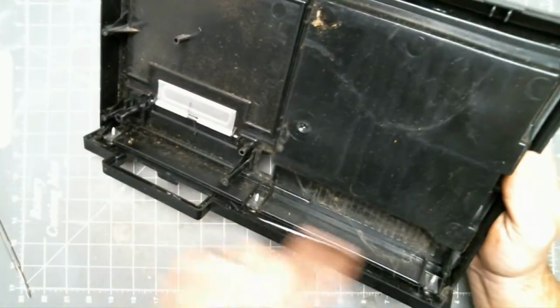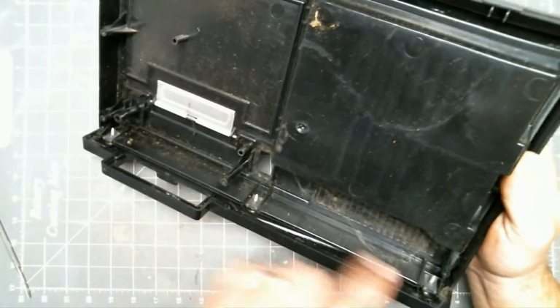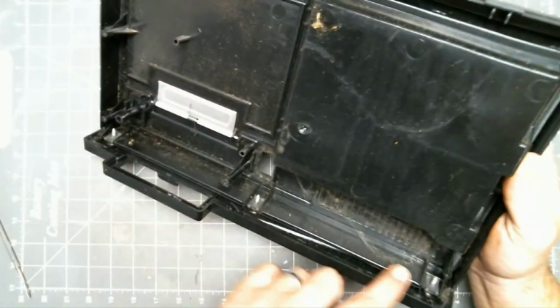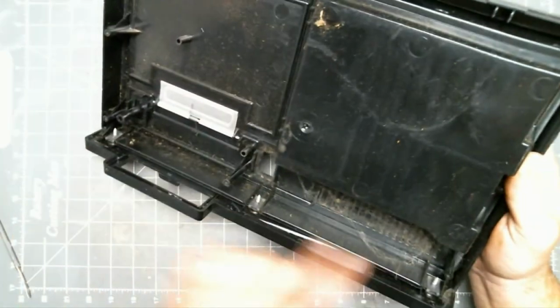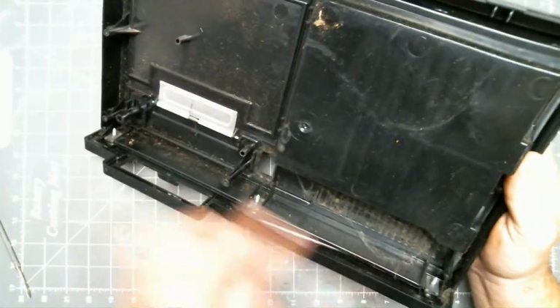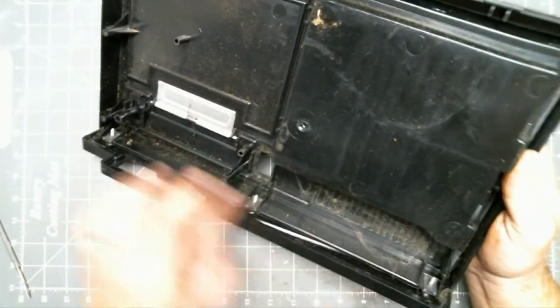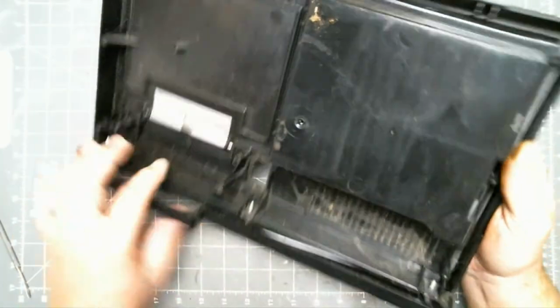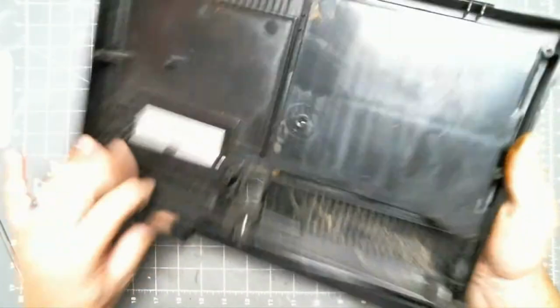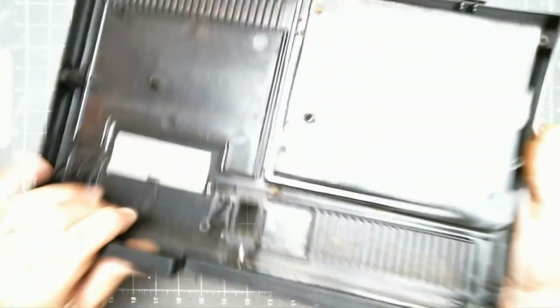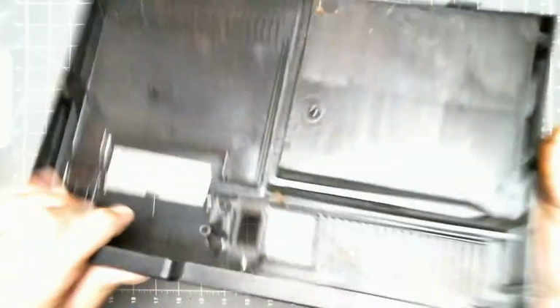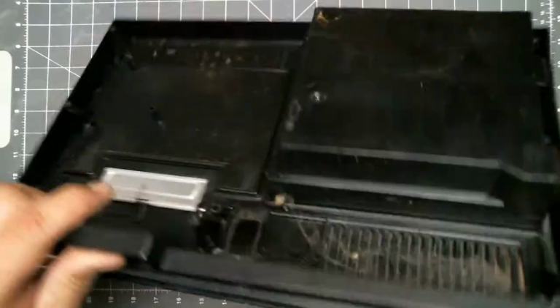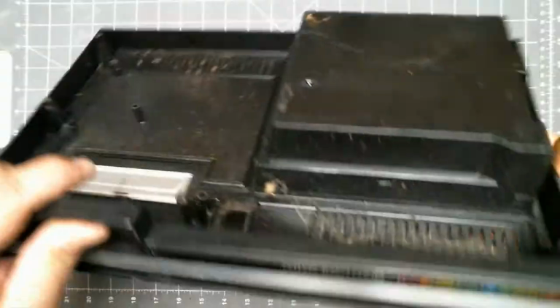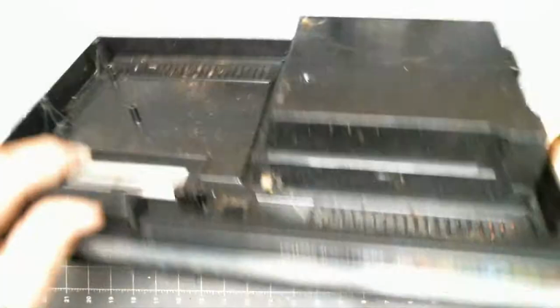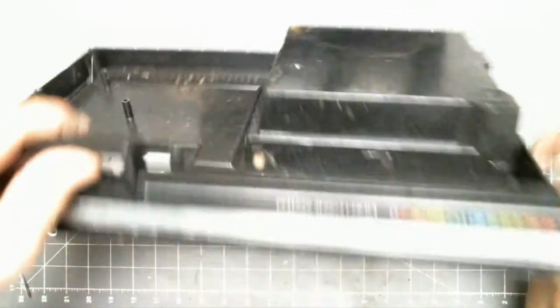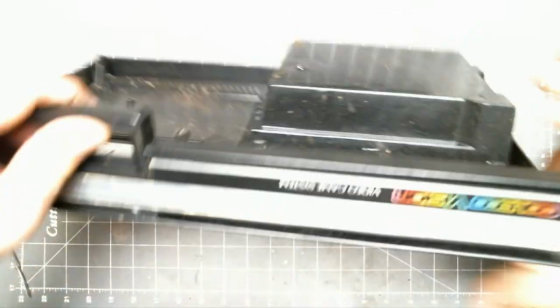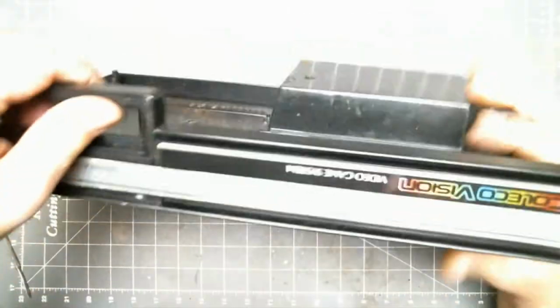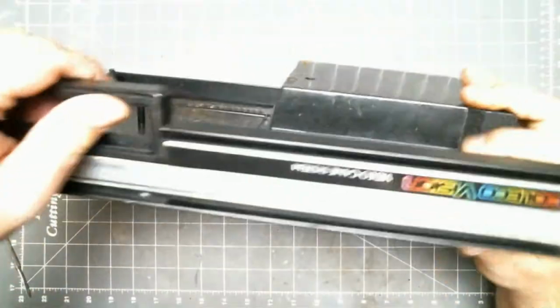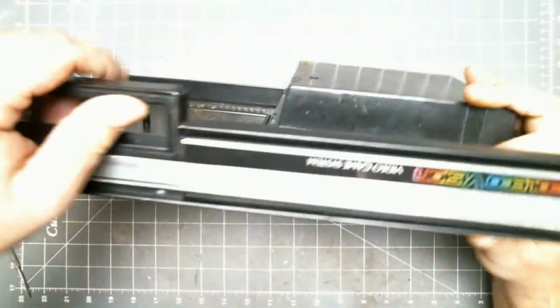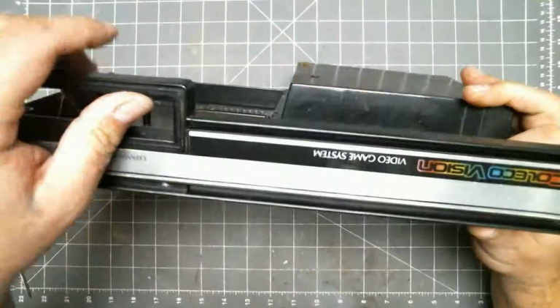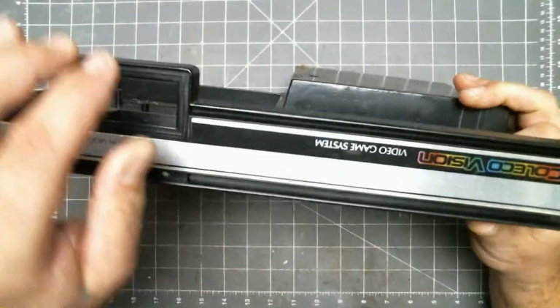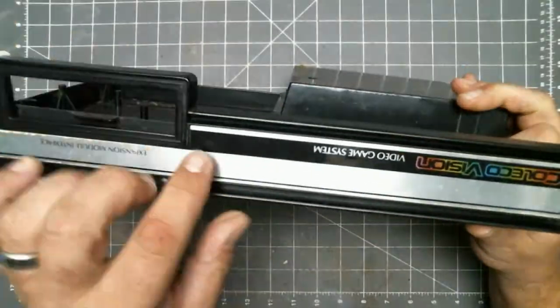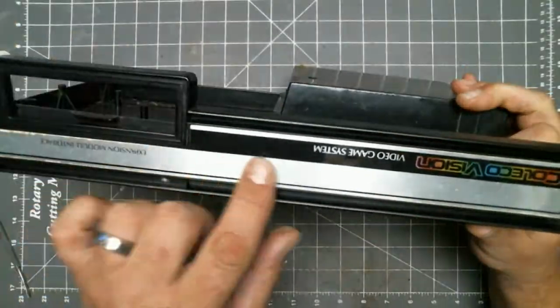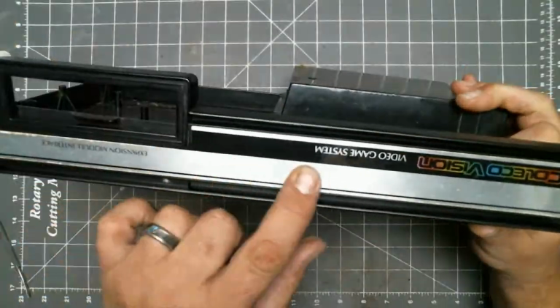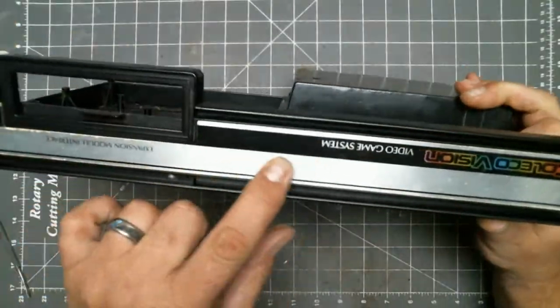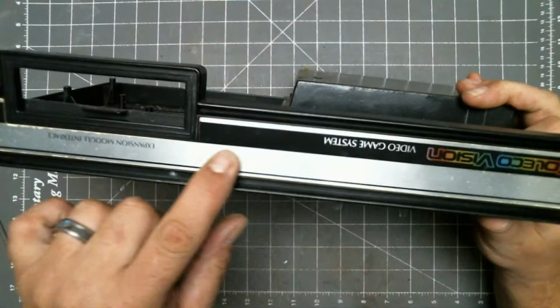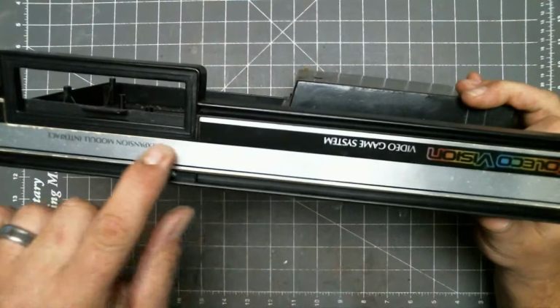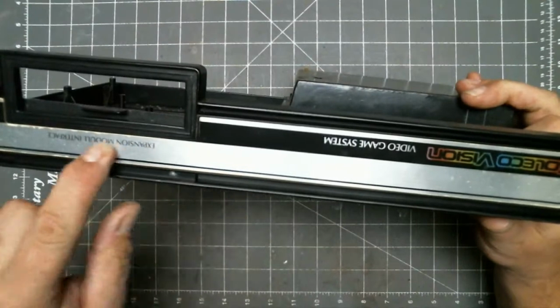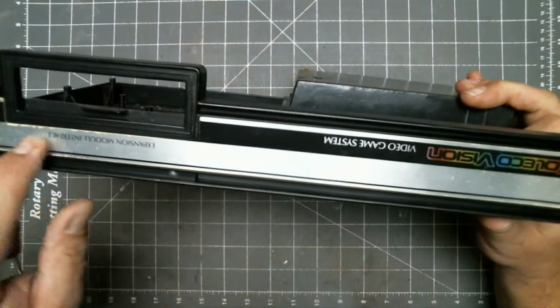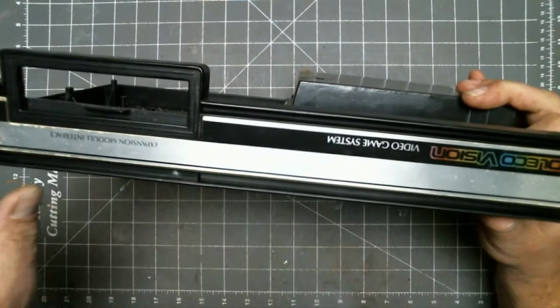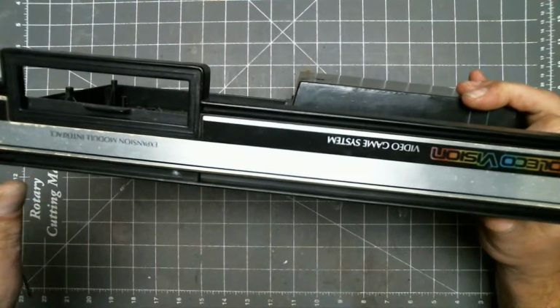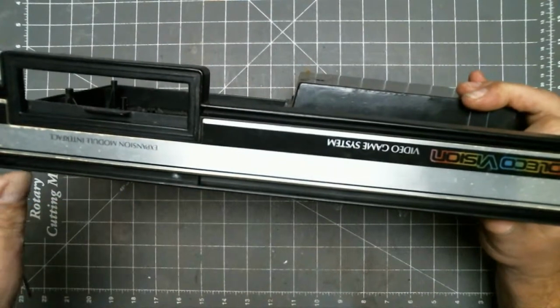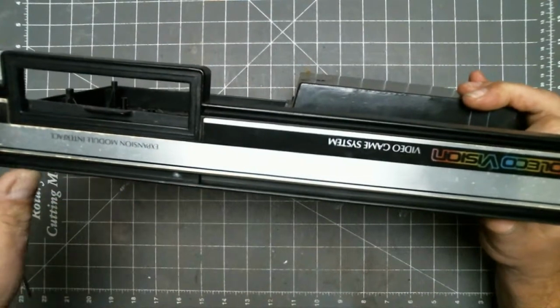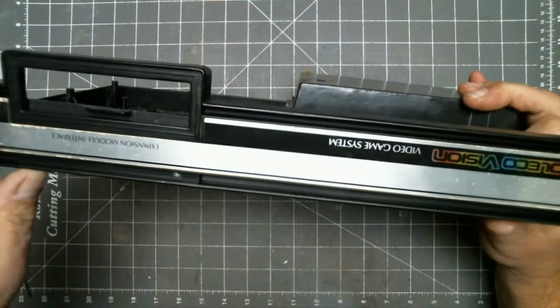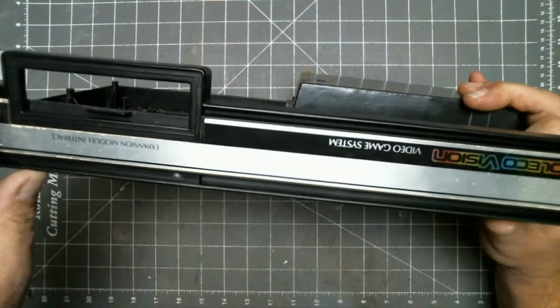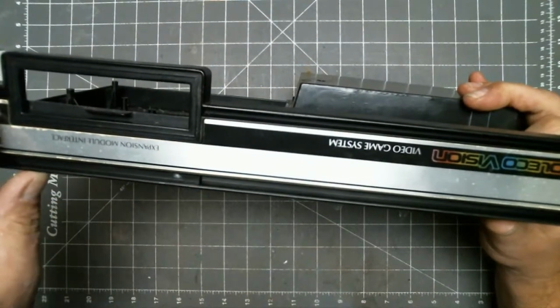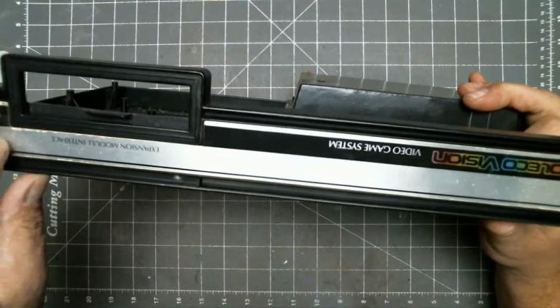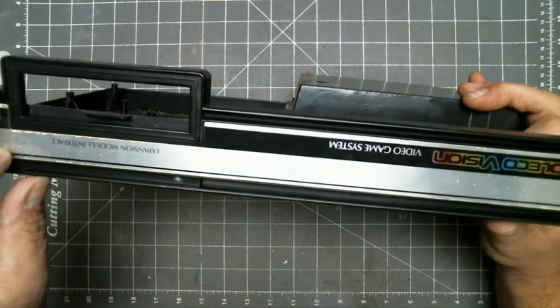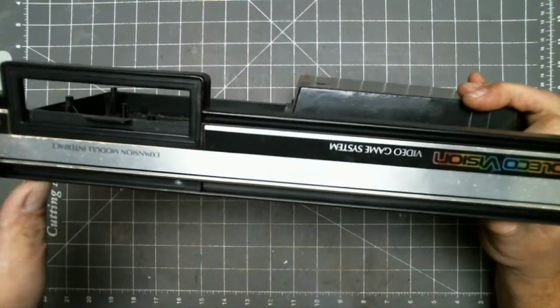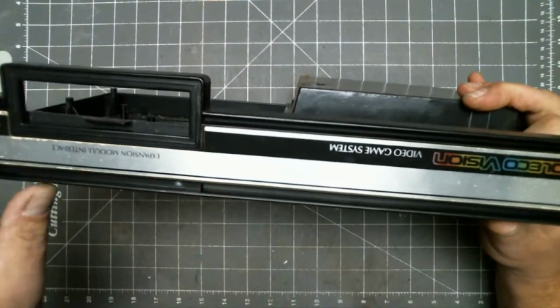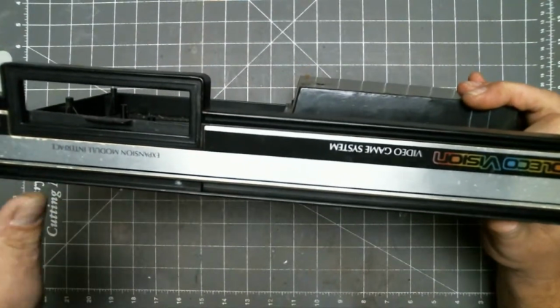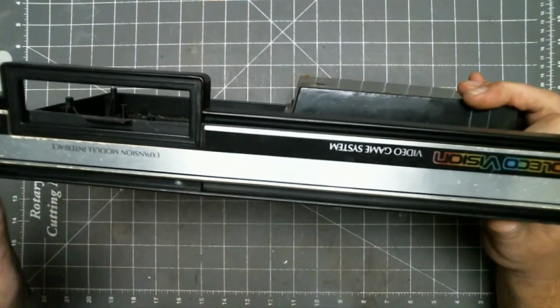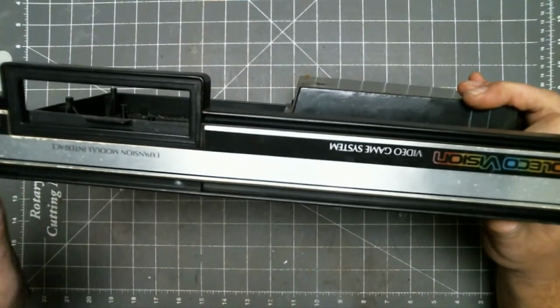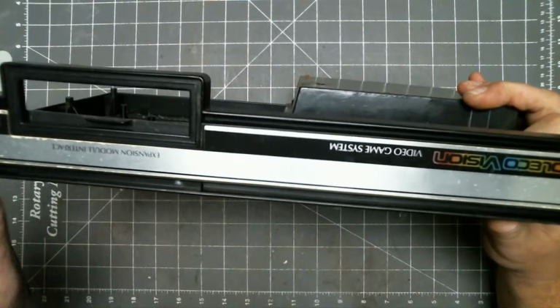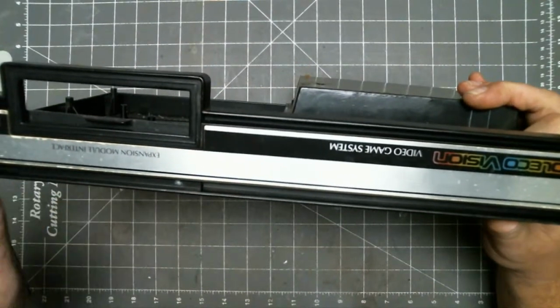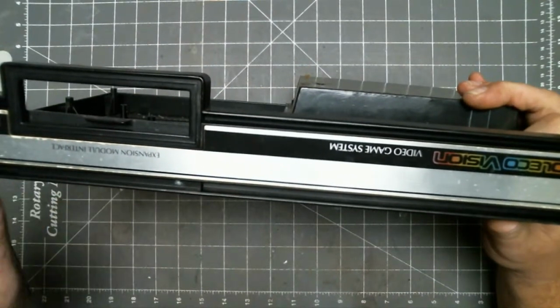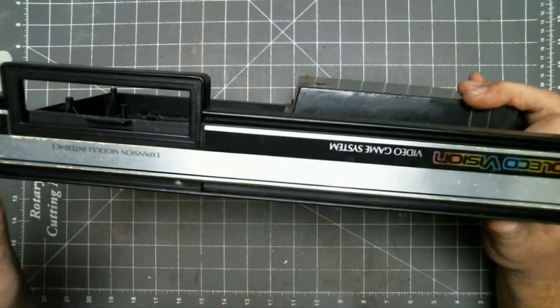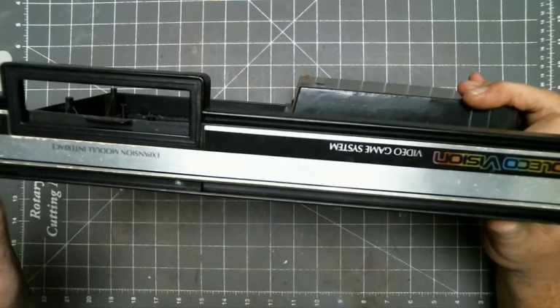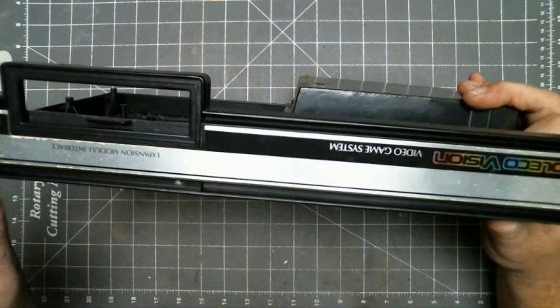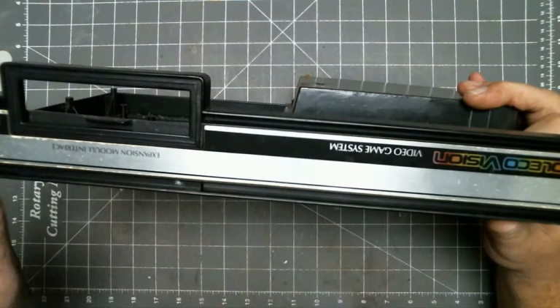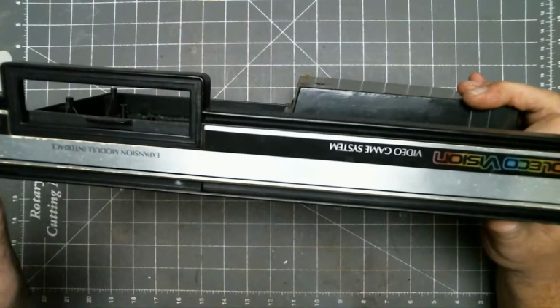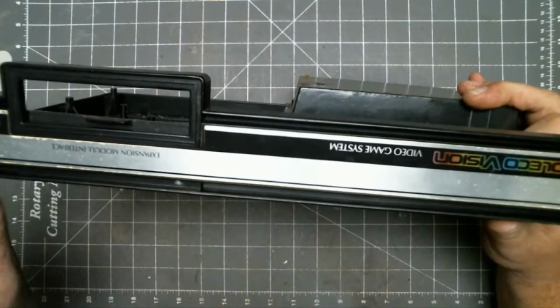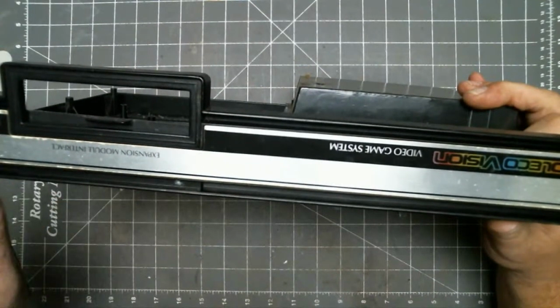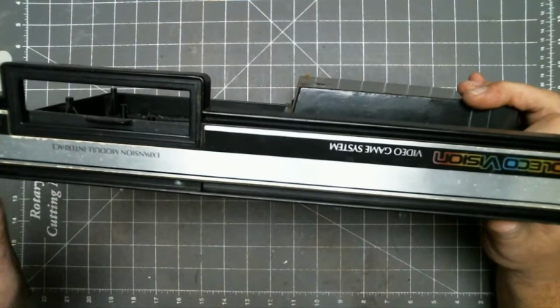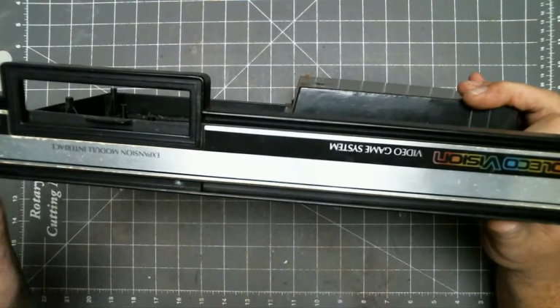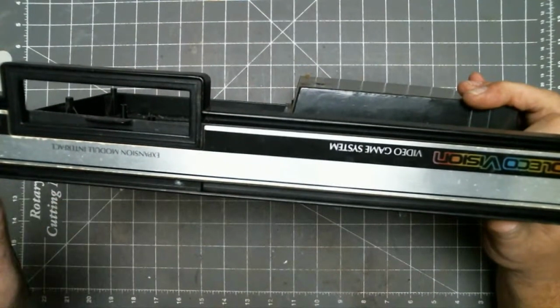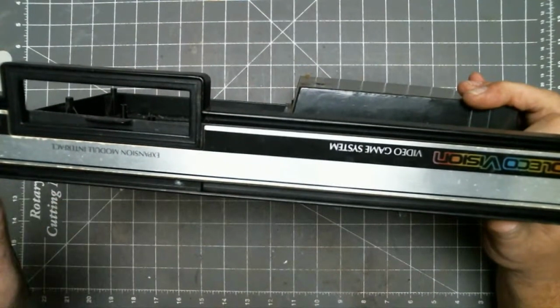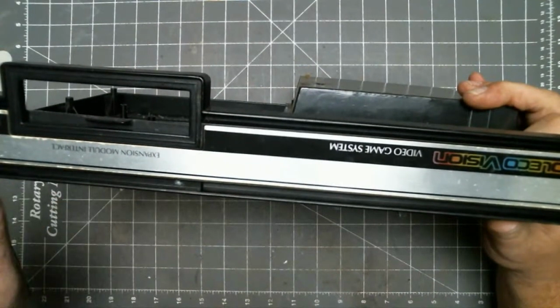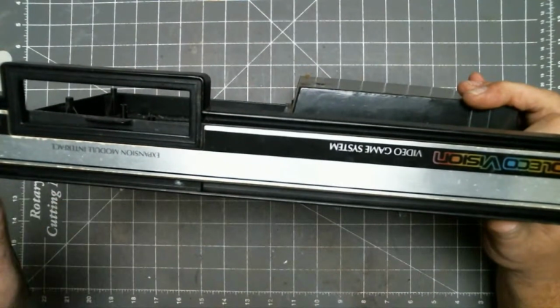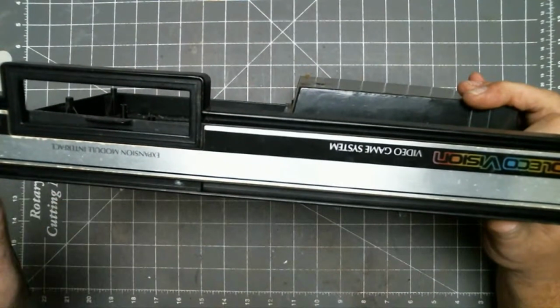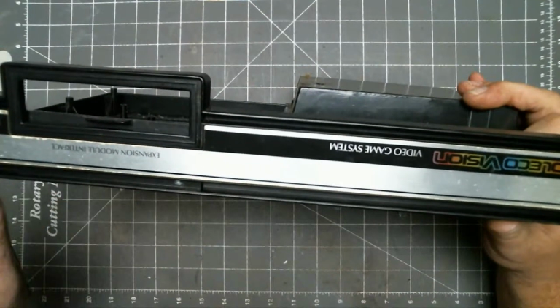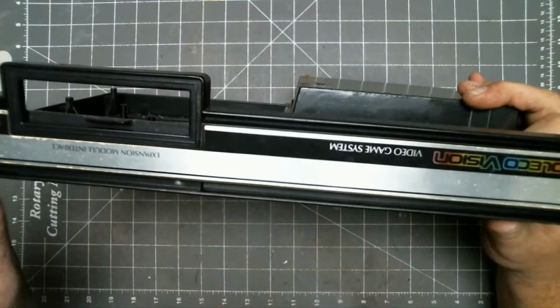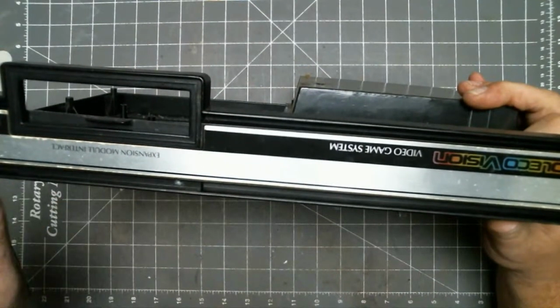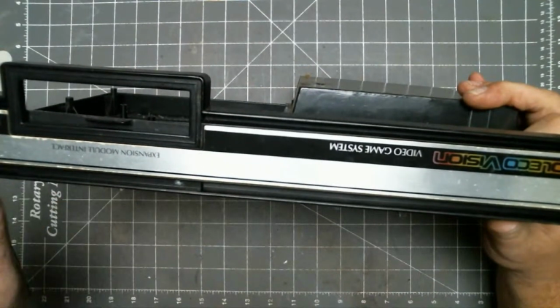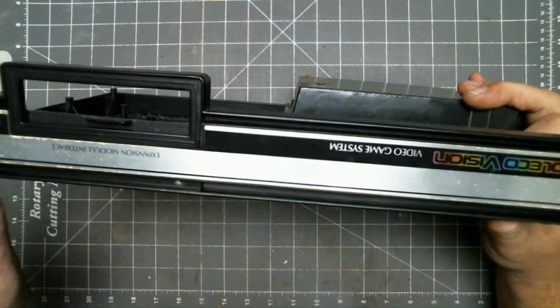In order to get the screws out, you have to remove this large sticker here. But it is very likely you will damage it.